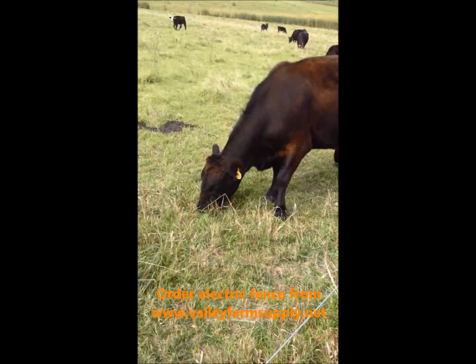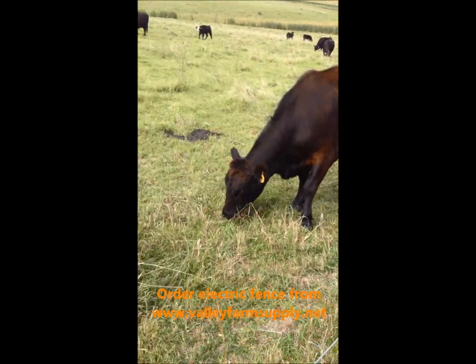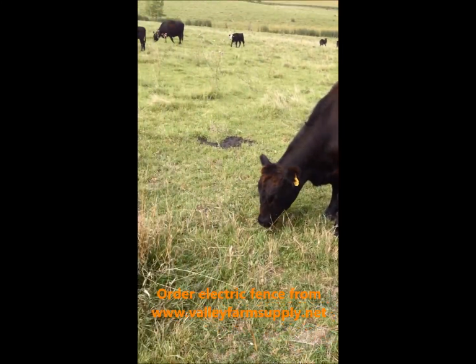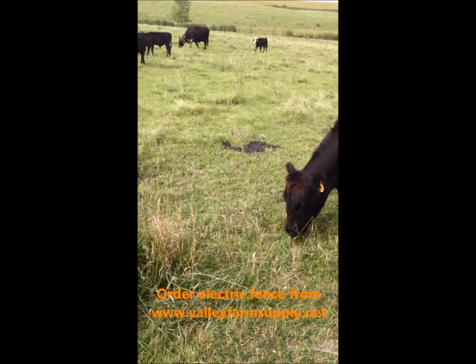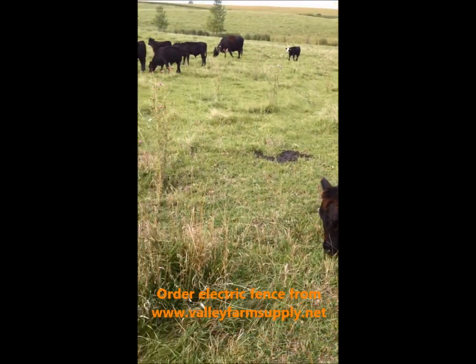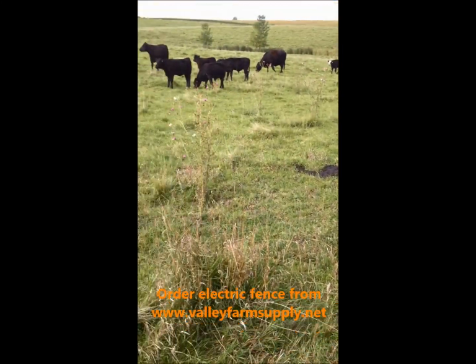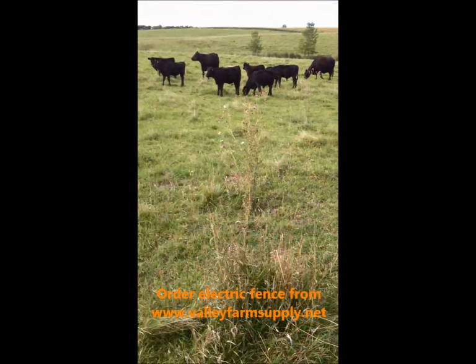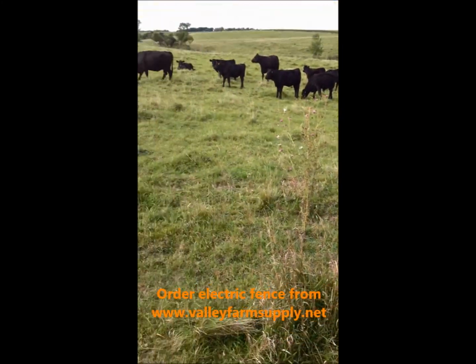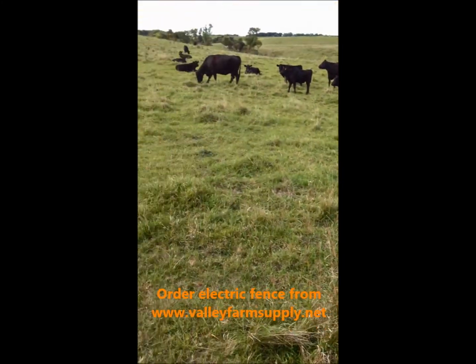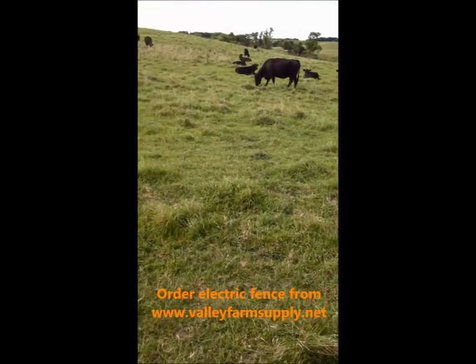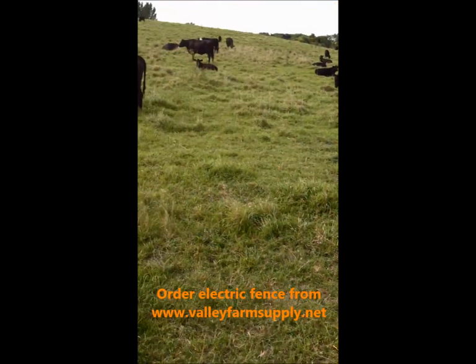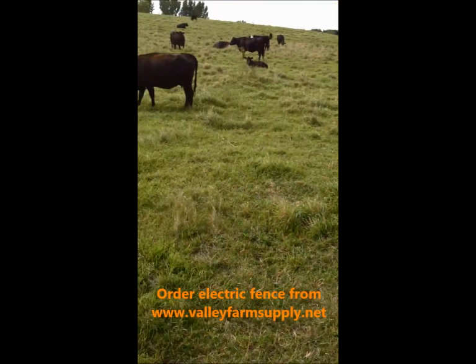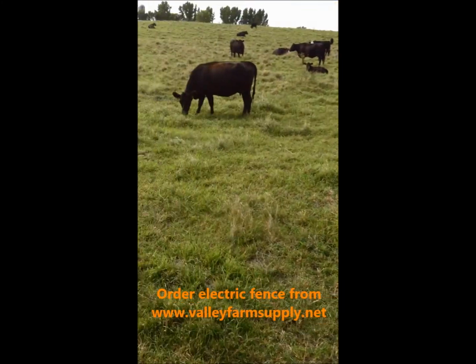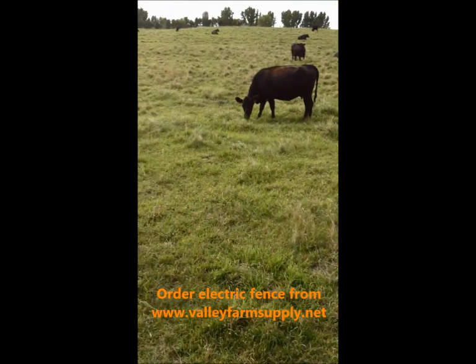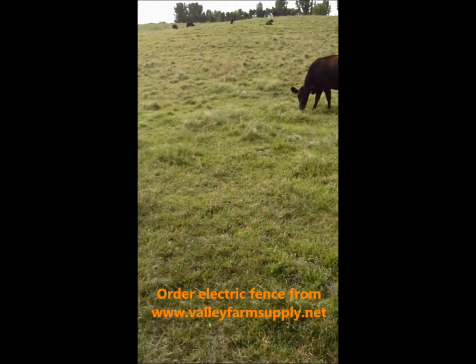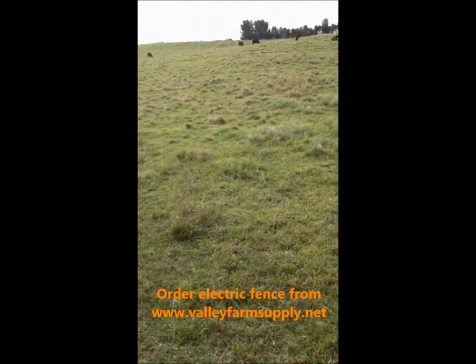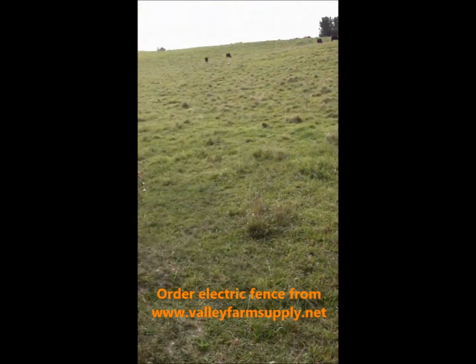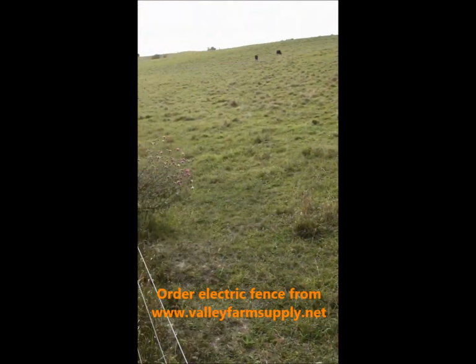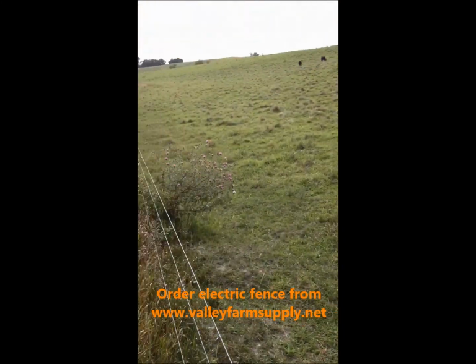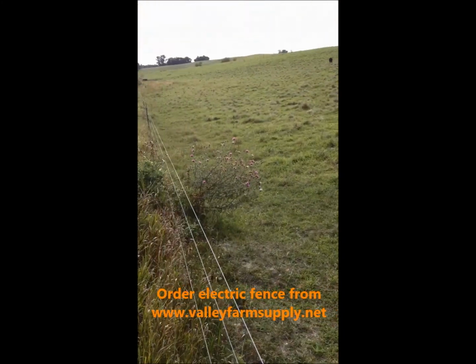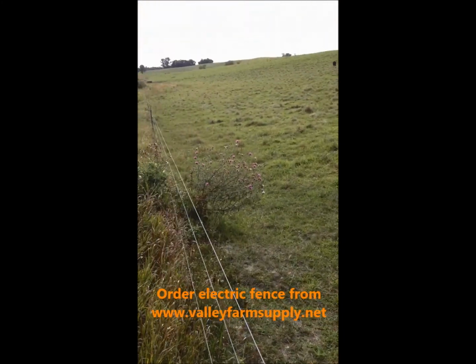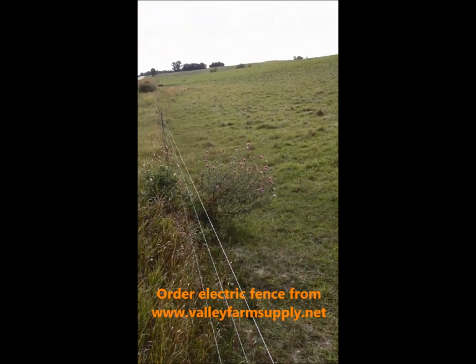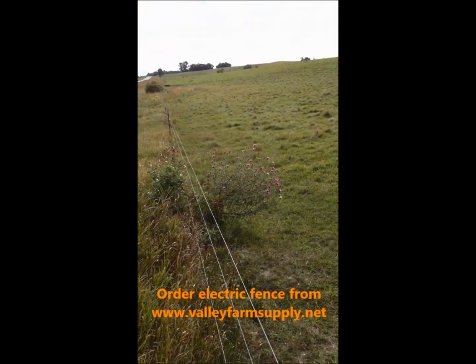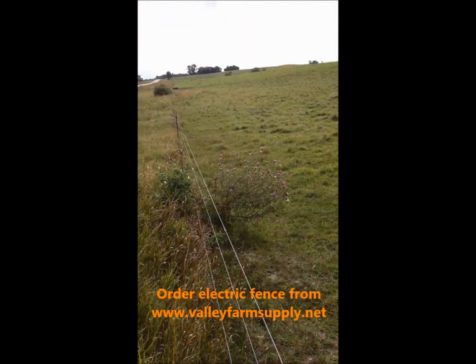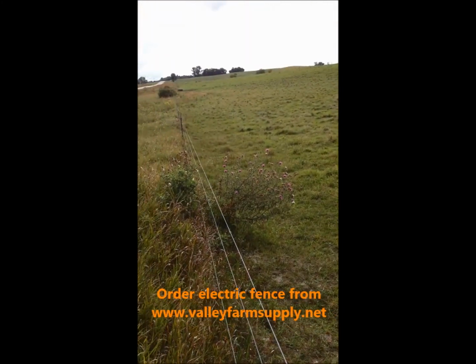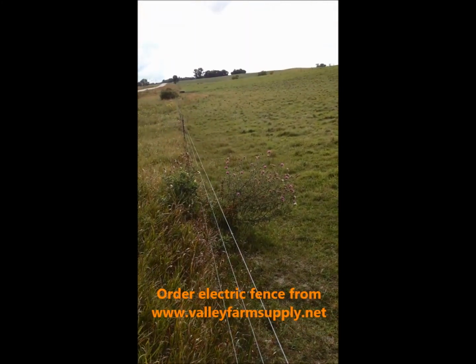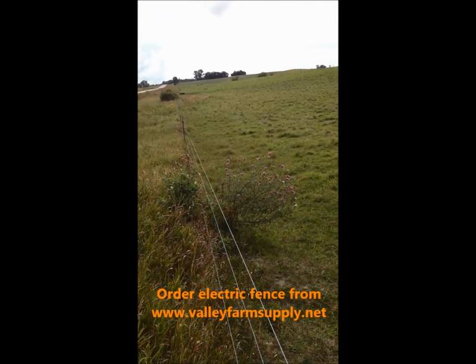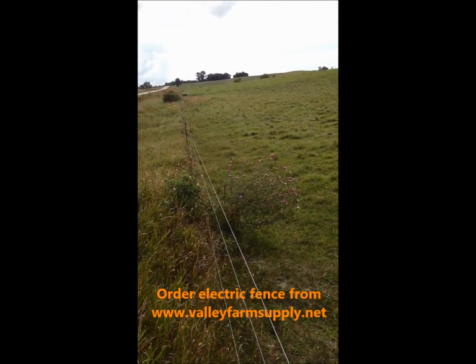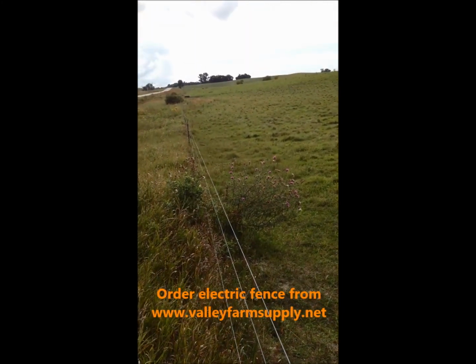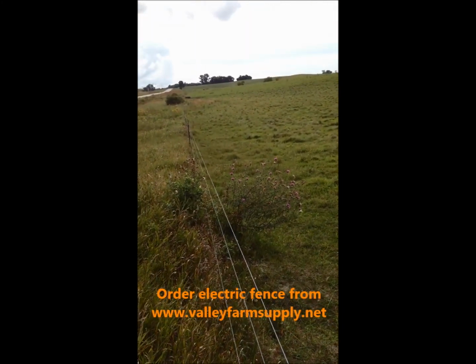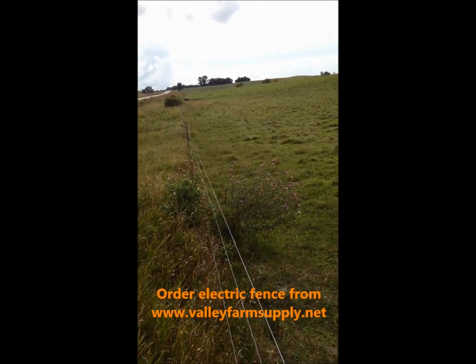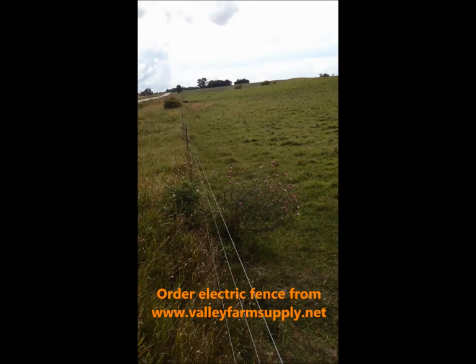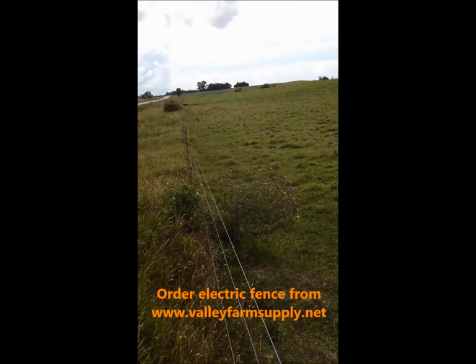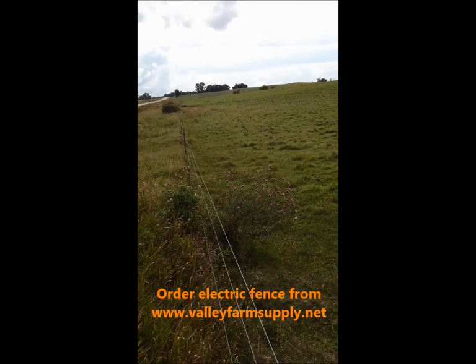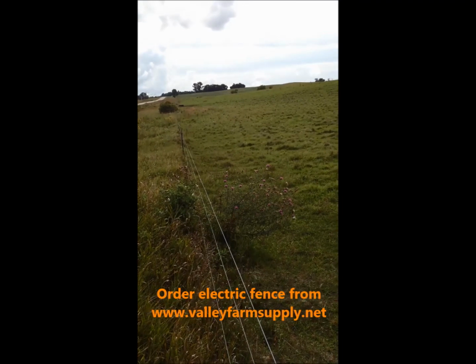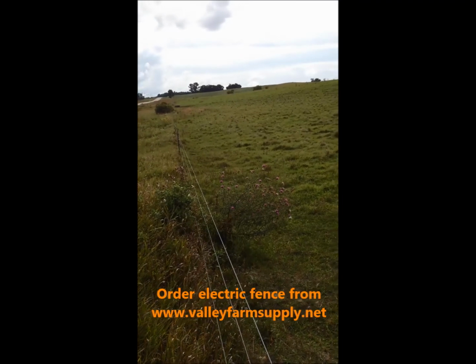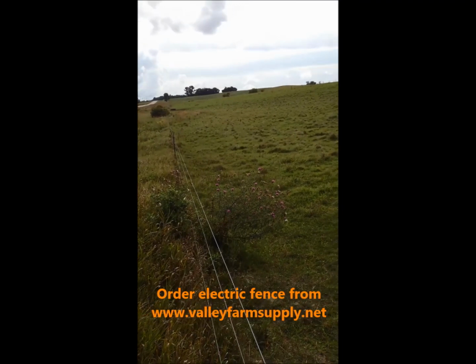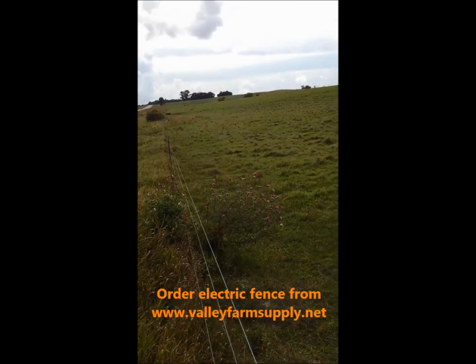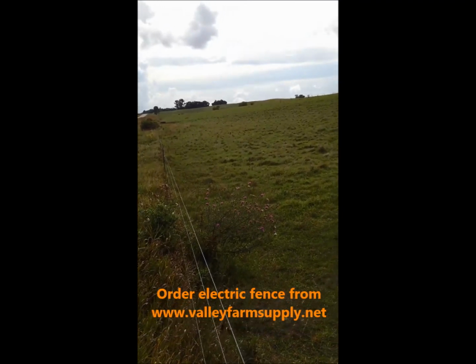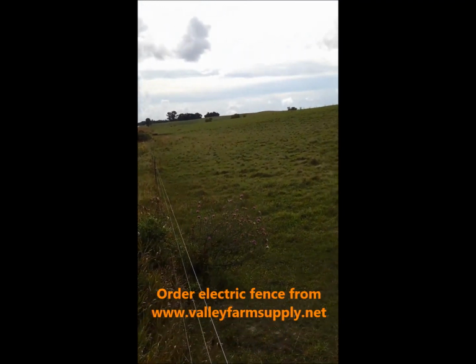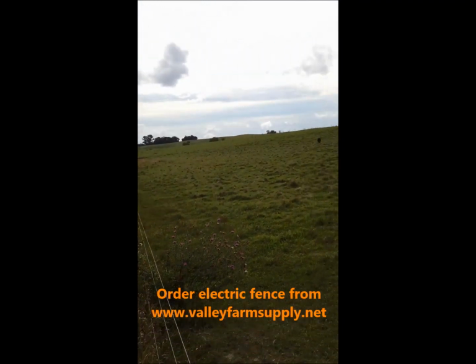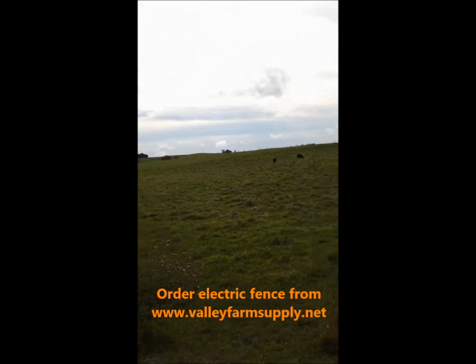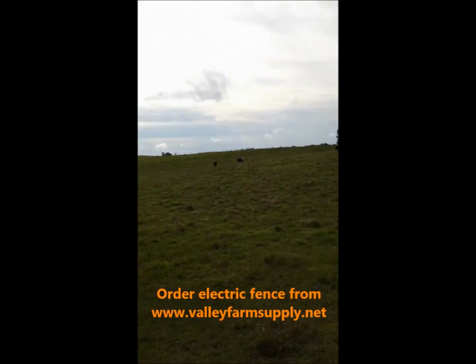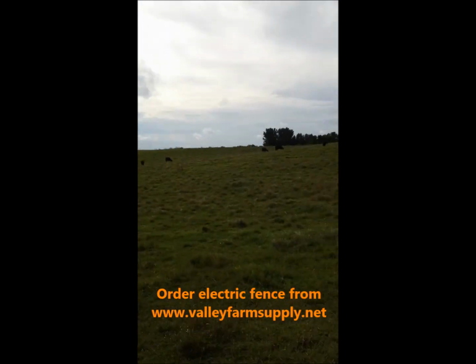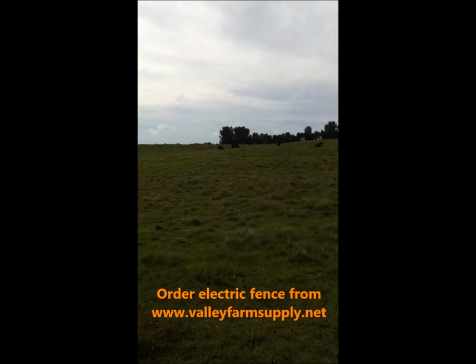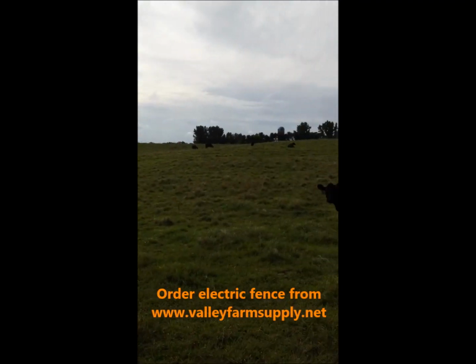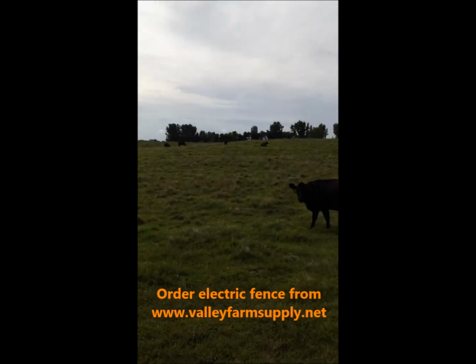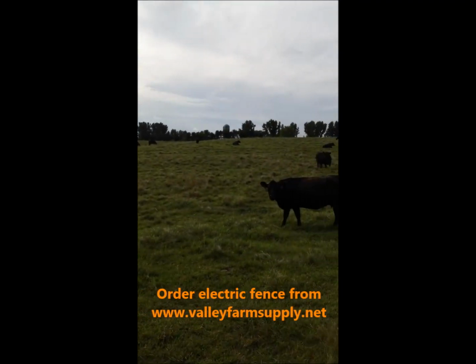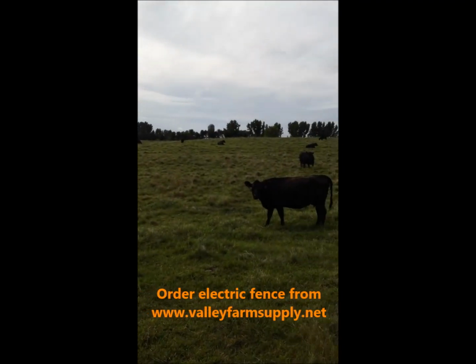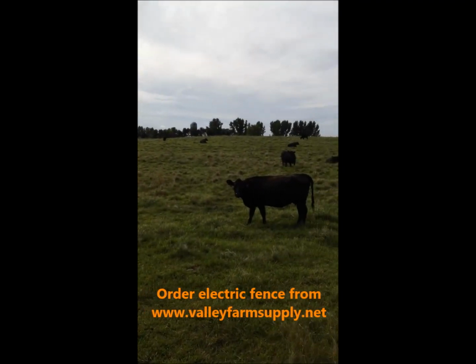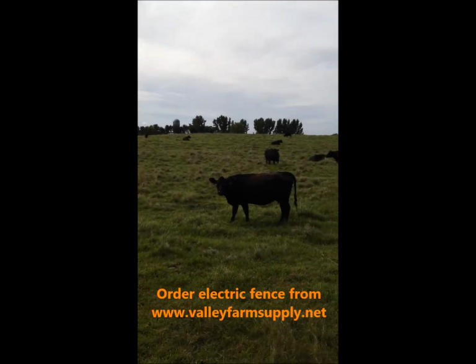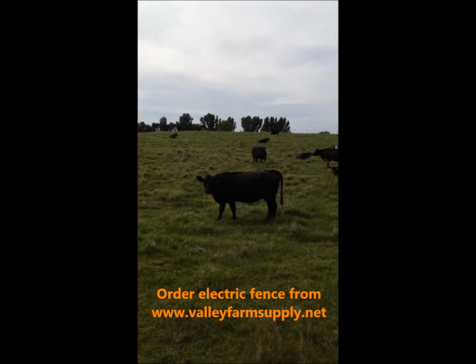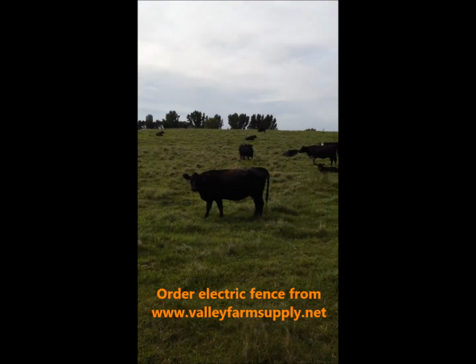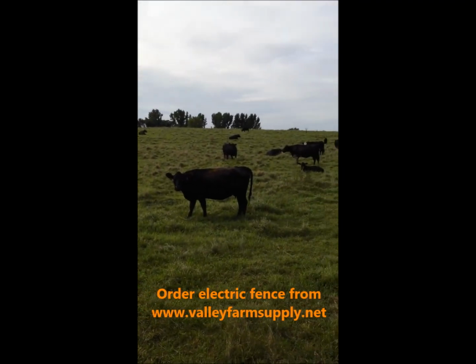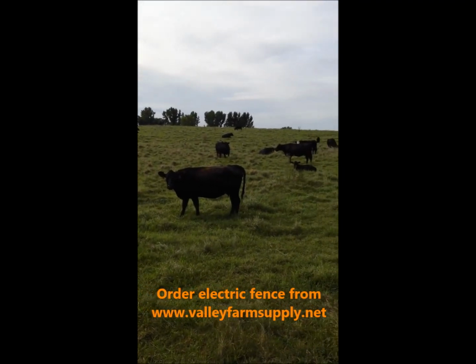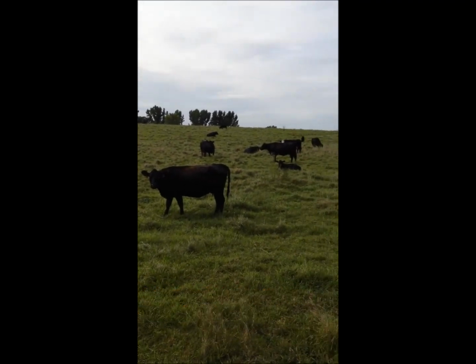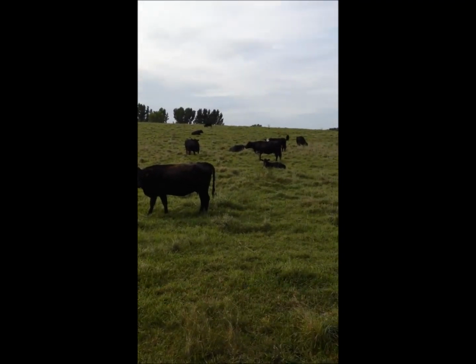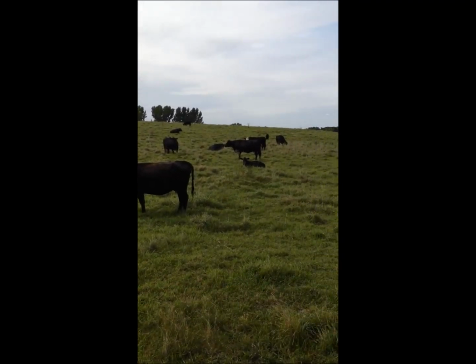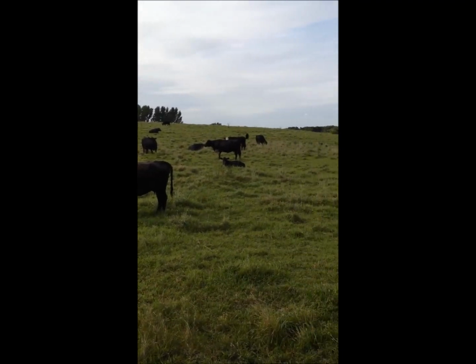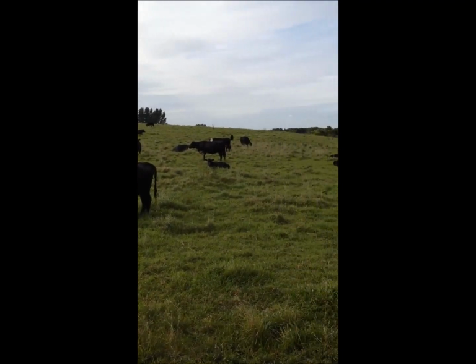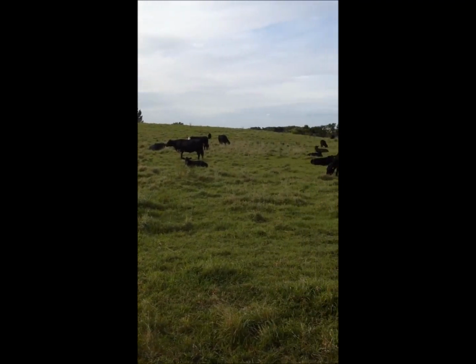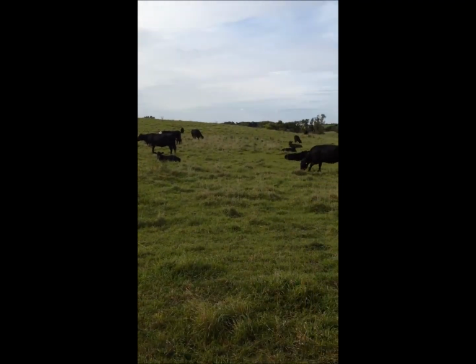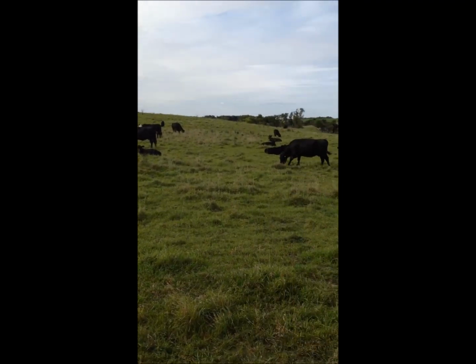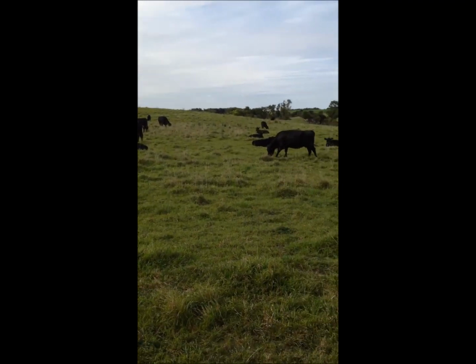We do have them, they work well, the fence is working good, and the cows are looking good.